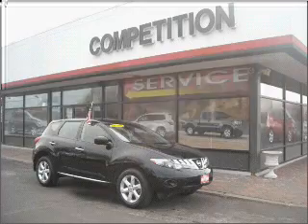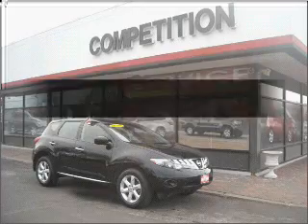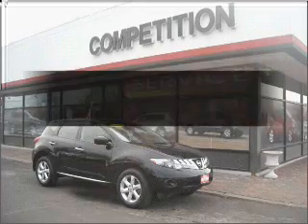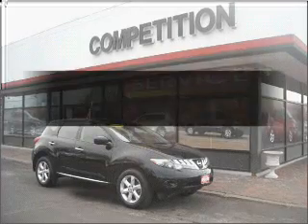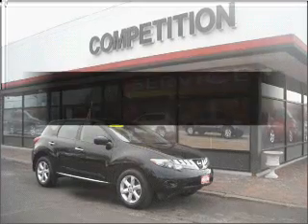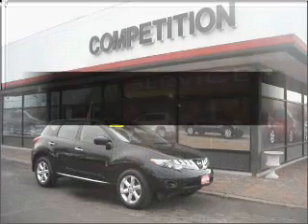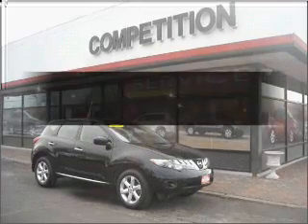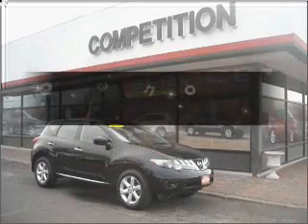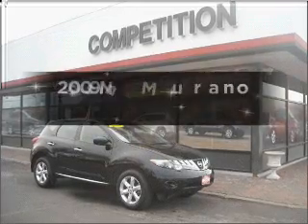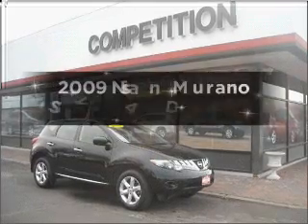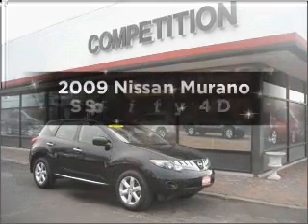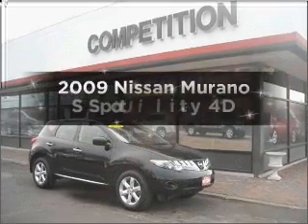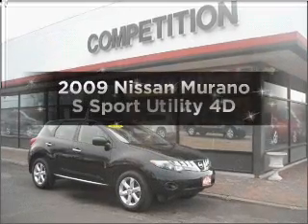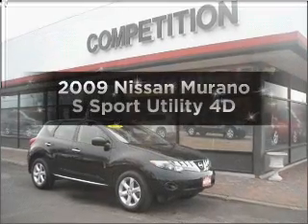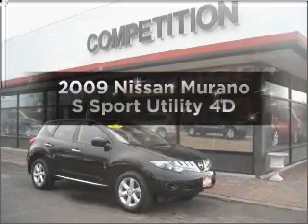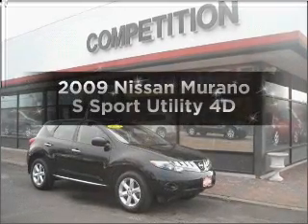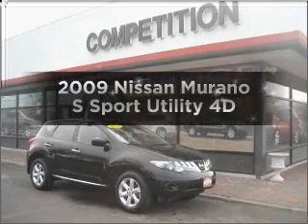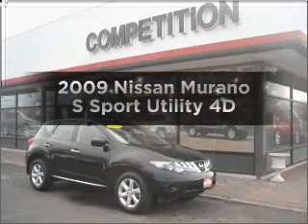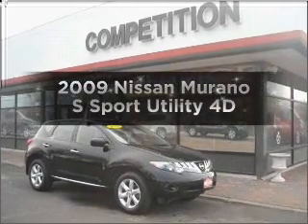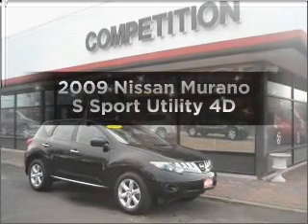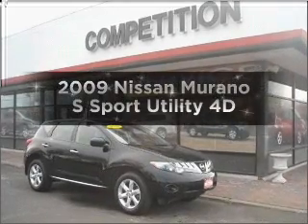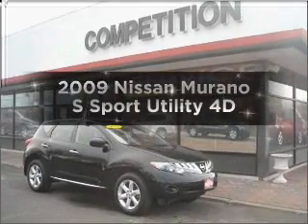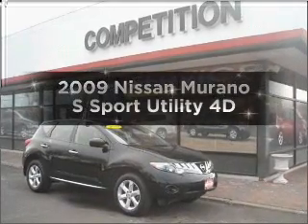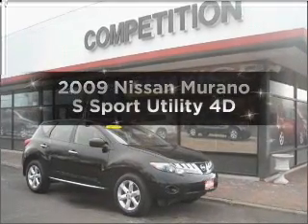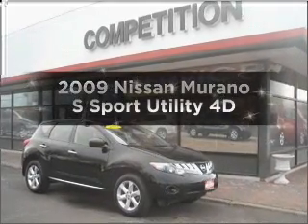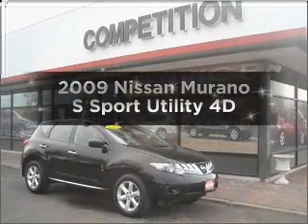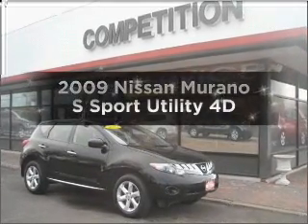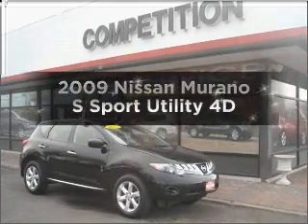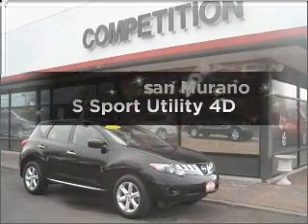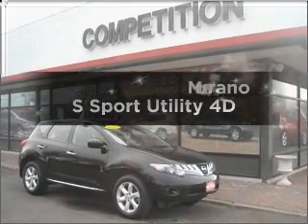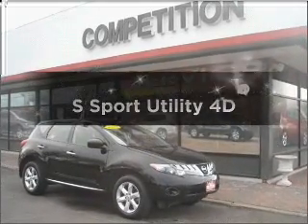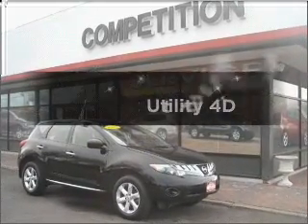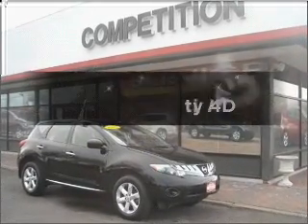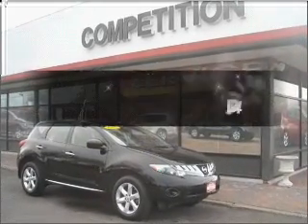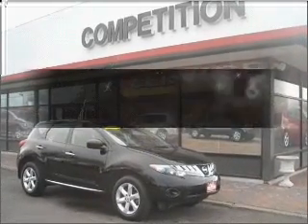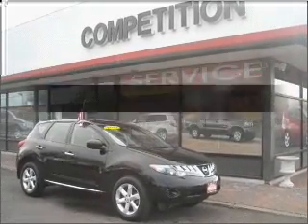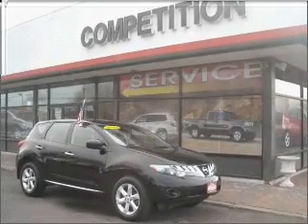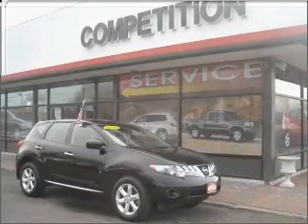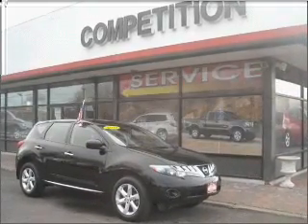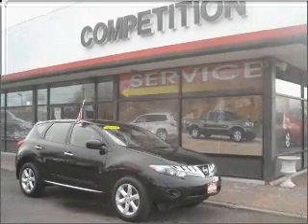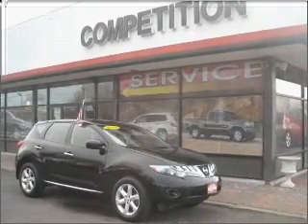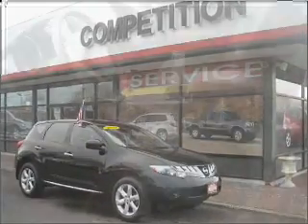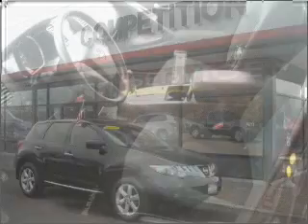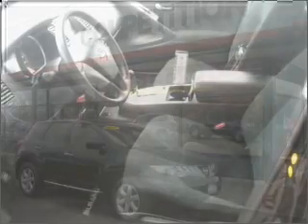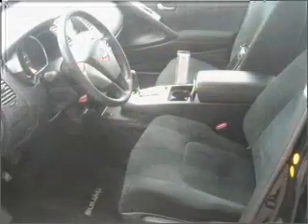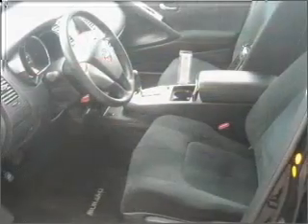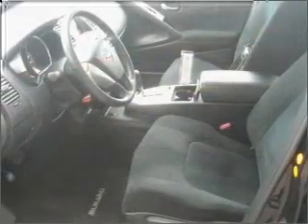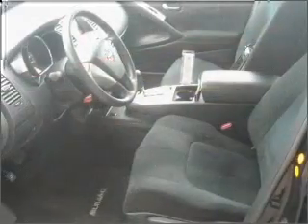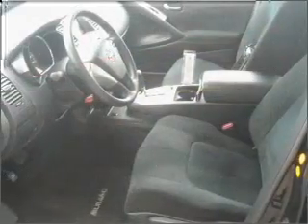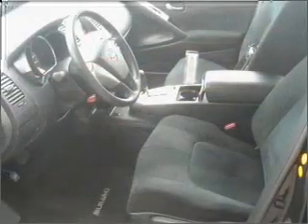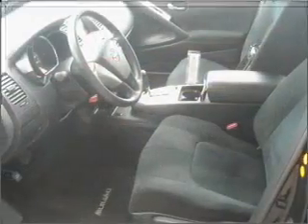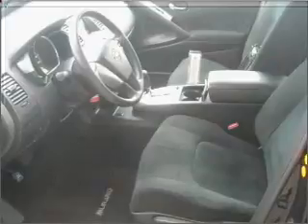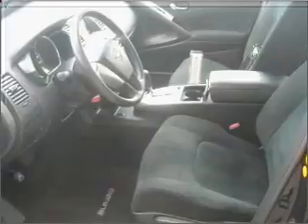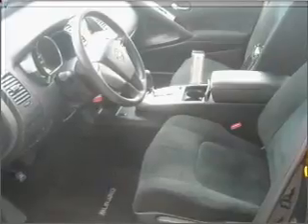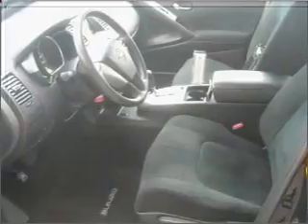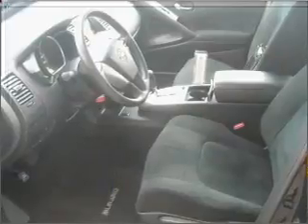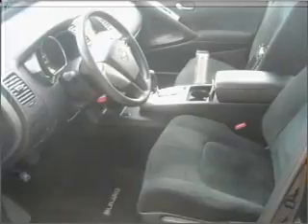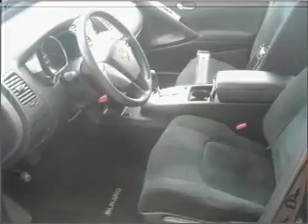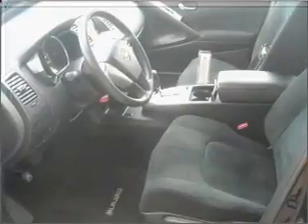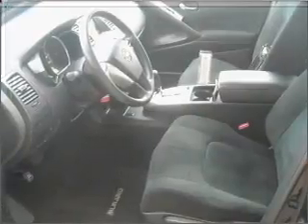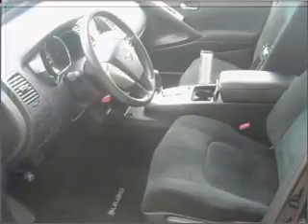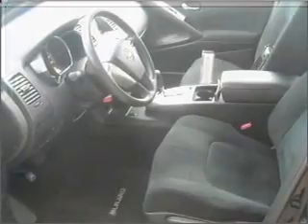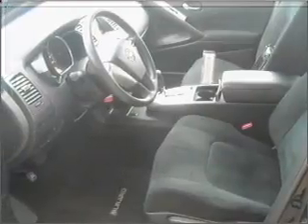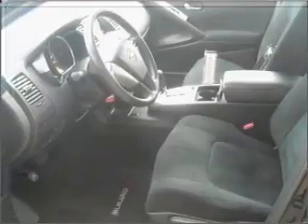Check out this 2009 Nissan Murano. If you're looking for a first-rate auto, this one could be yours today.